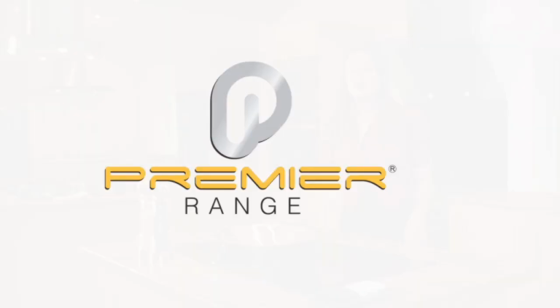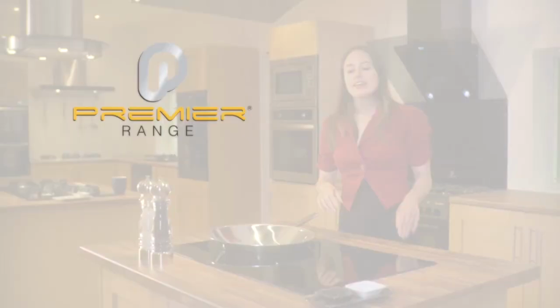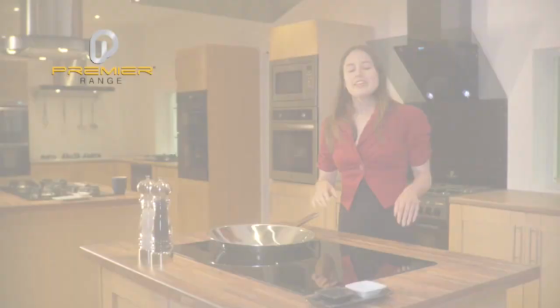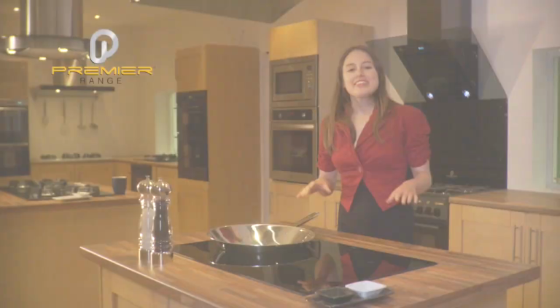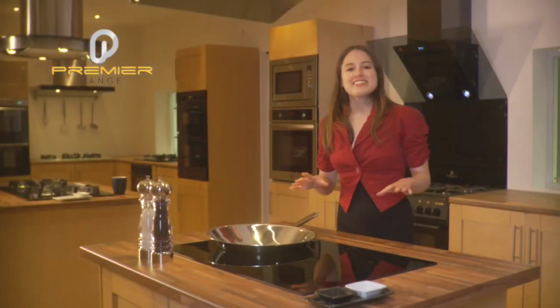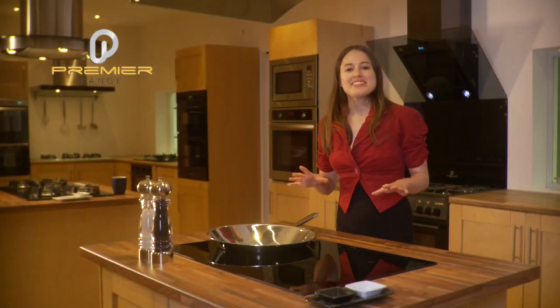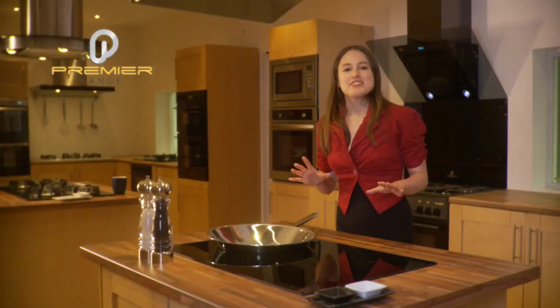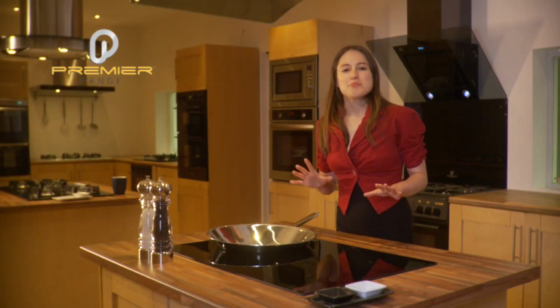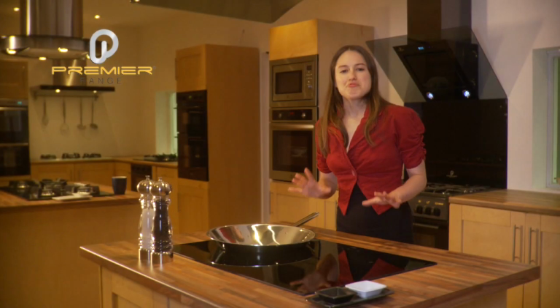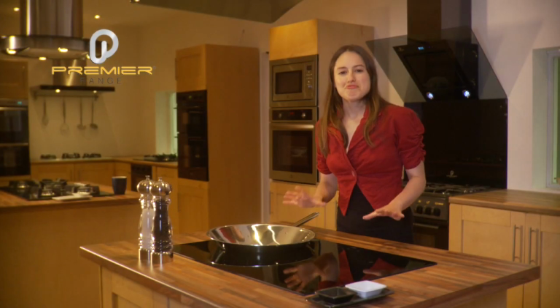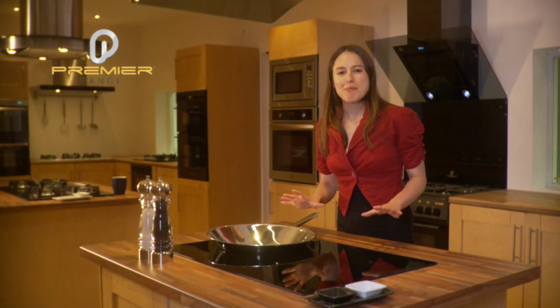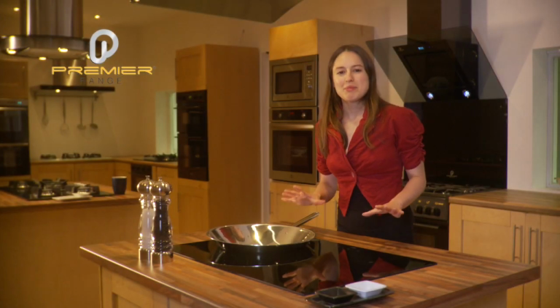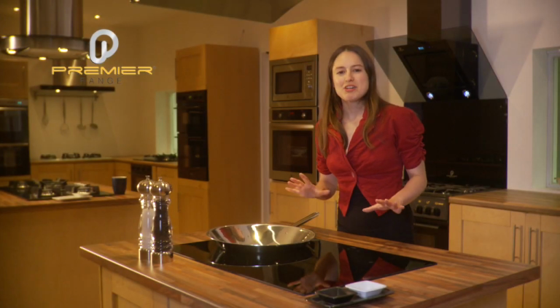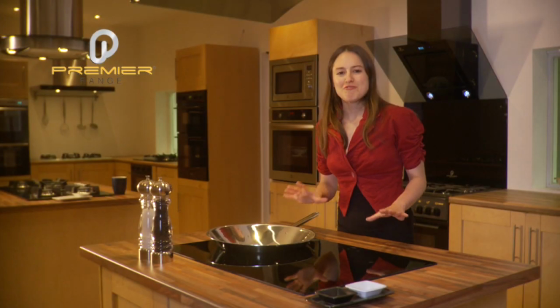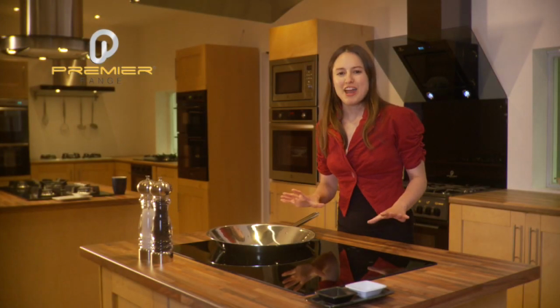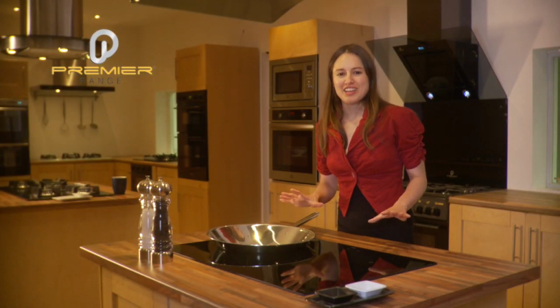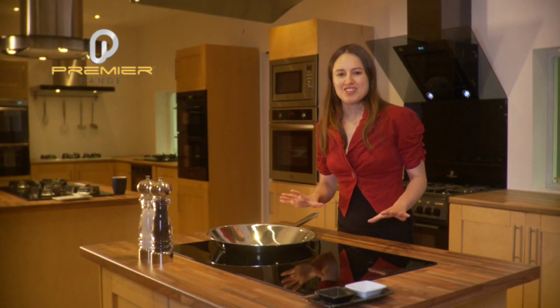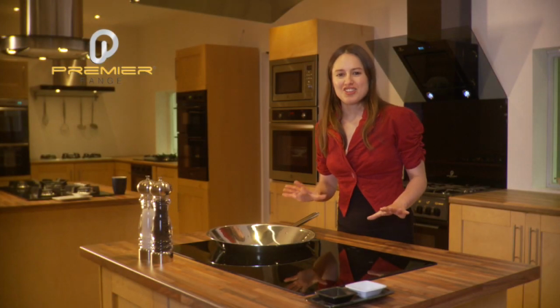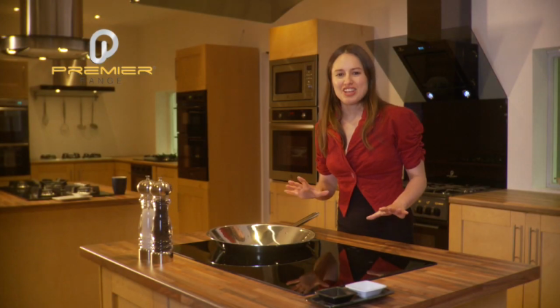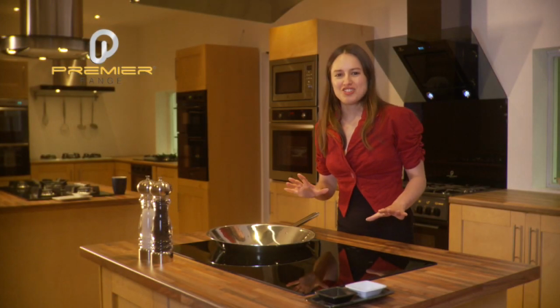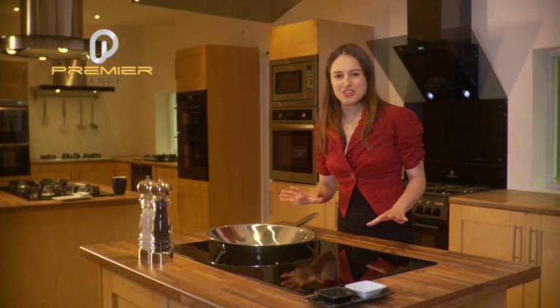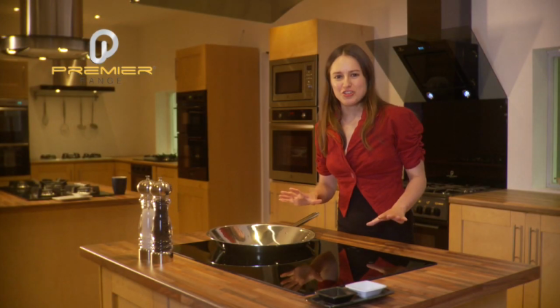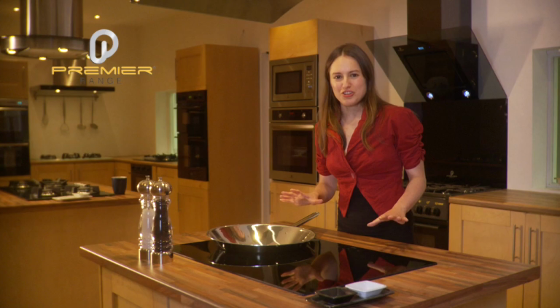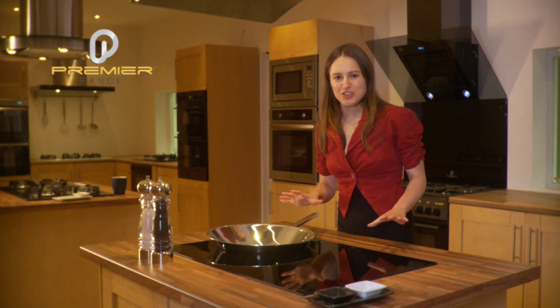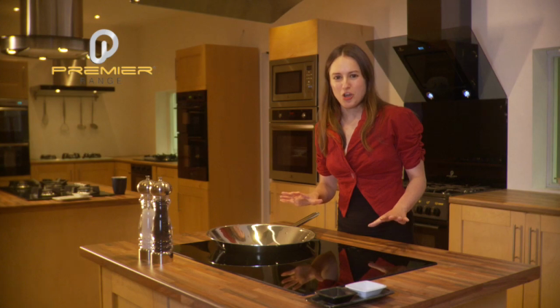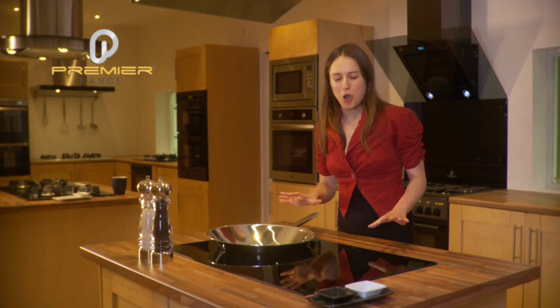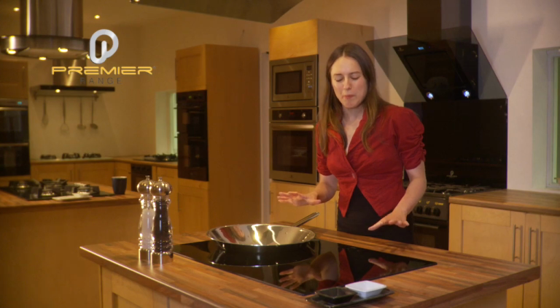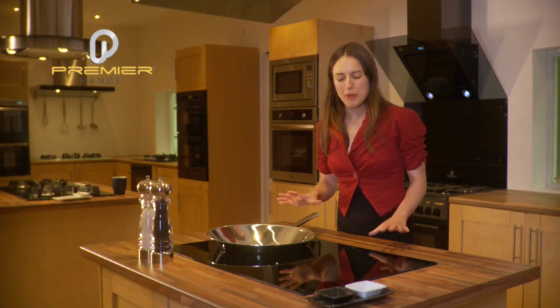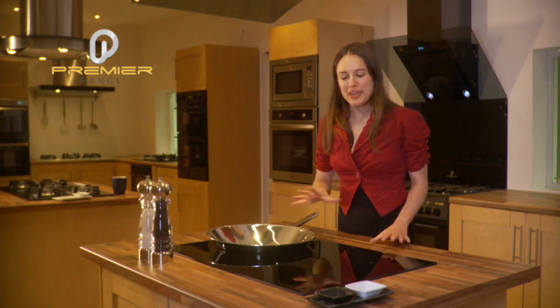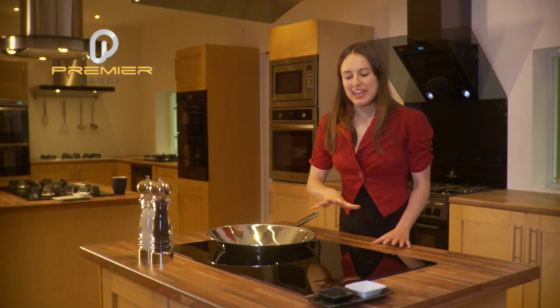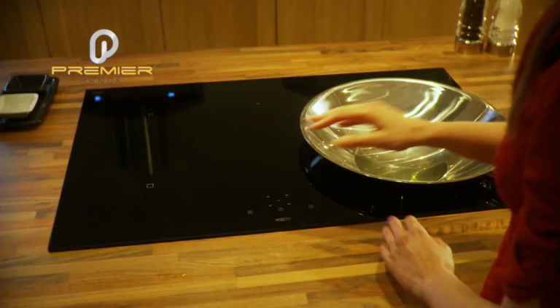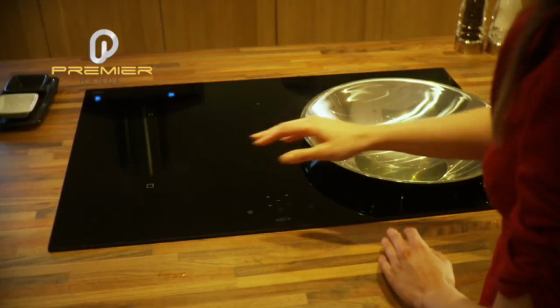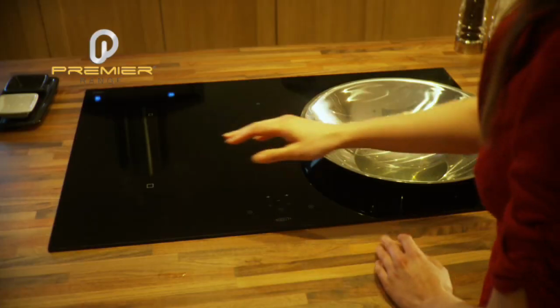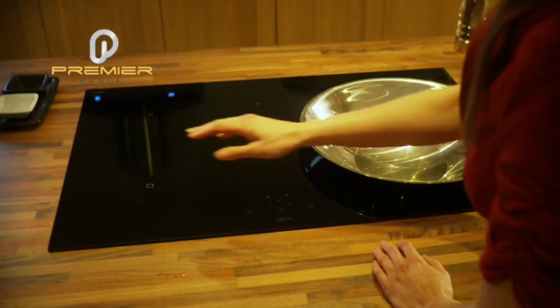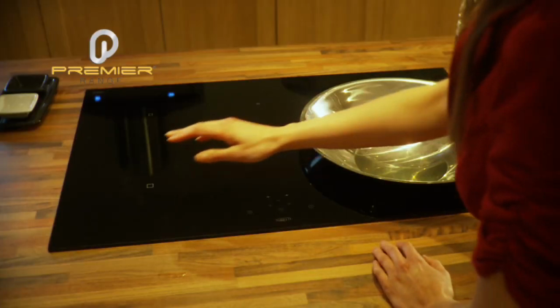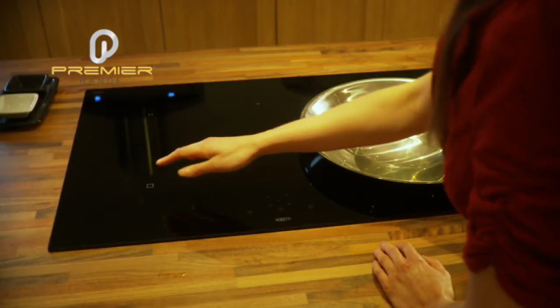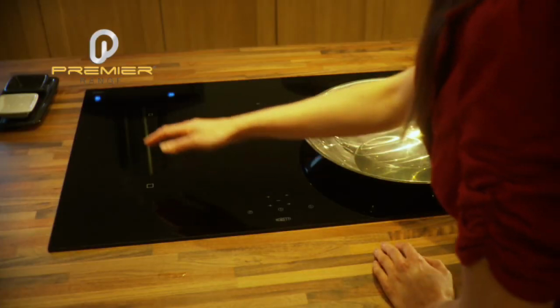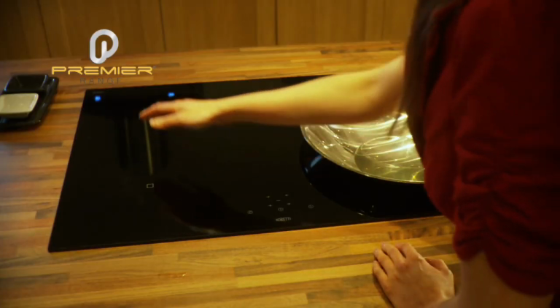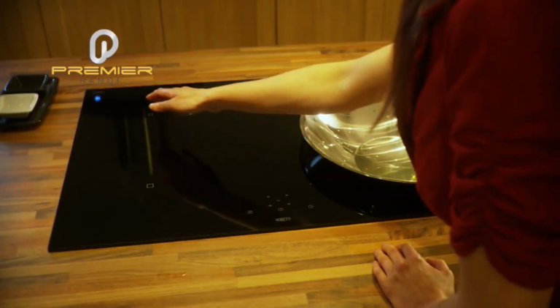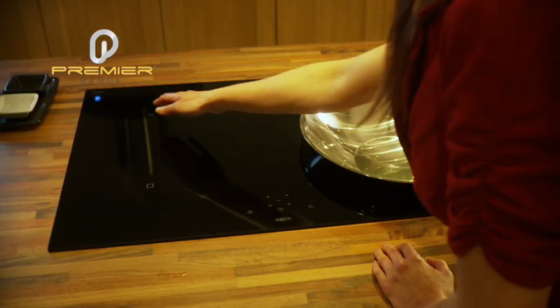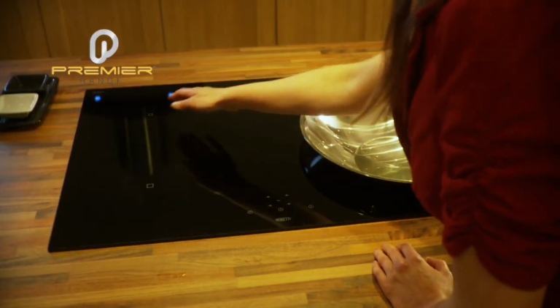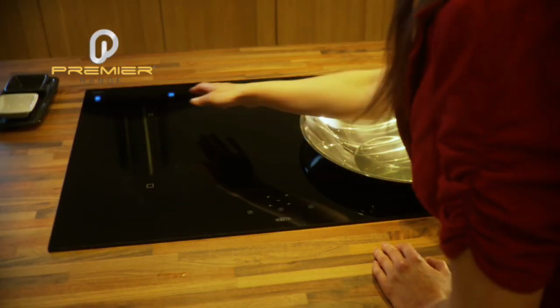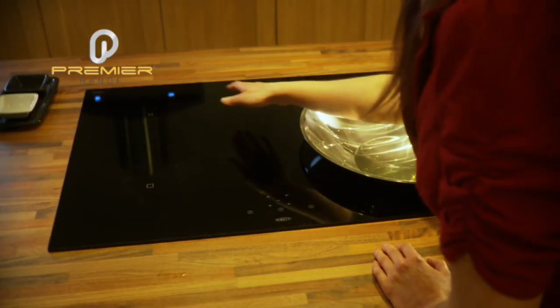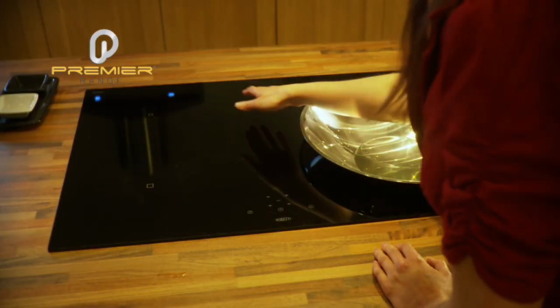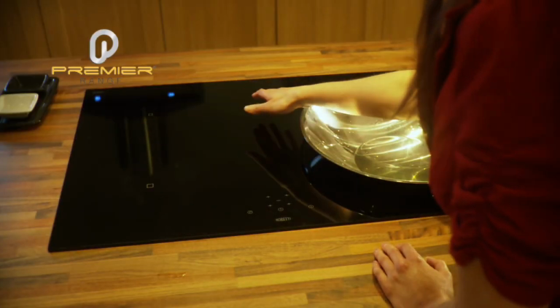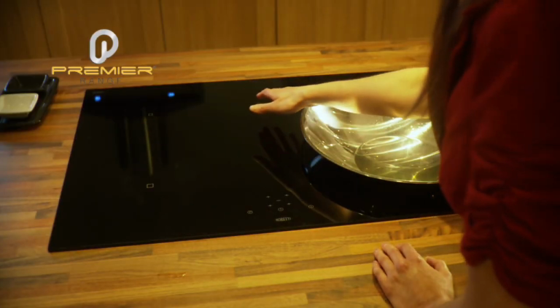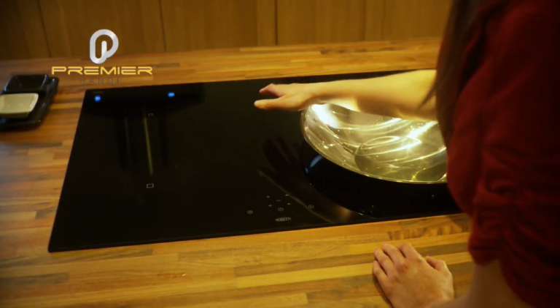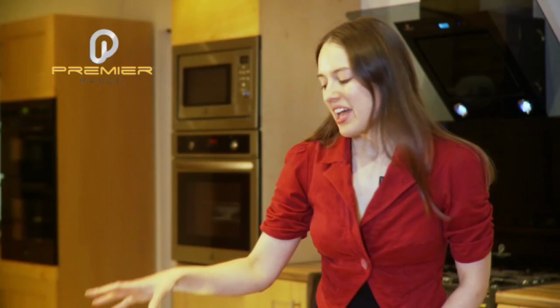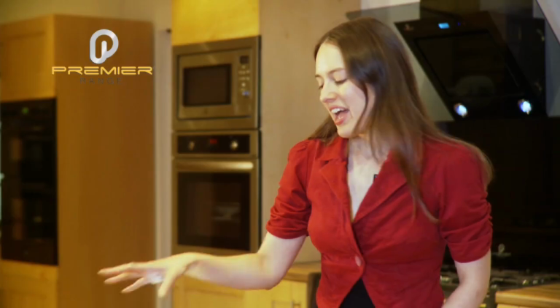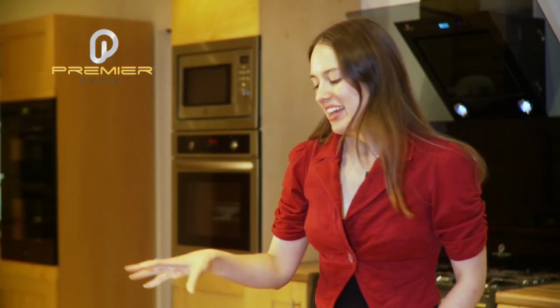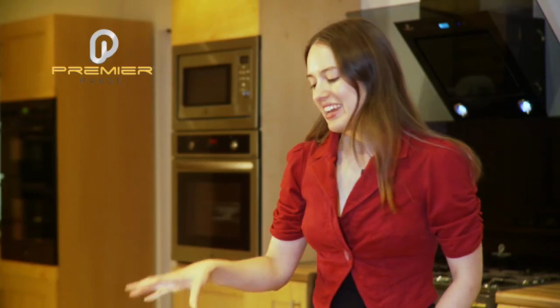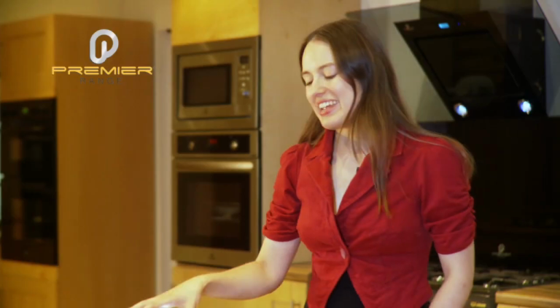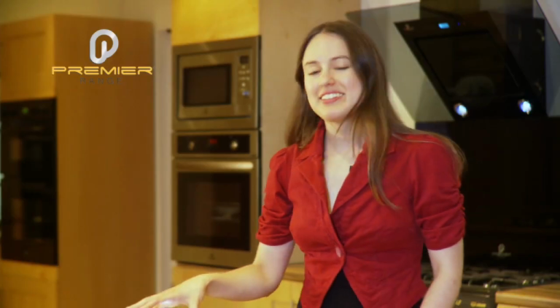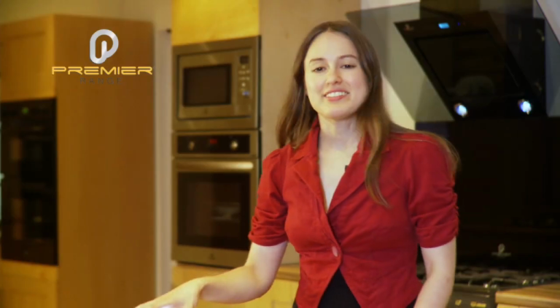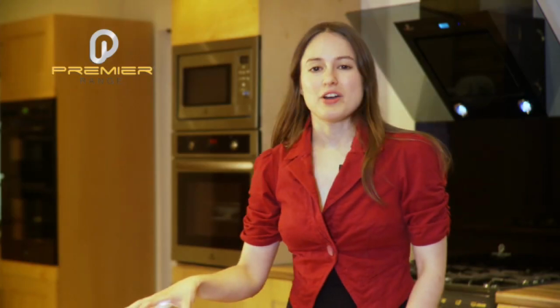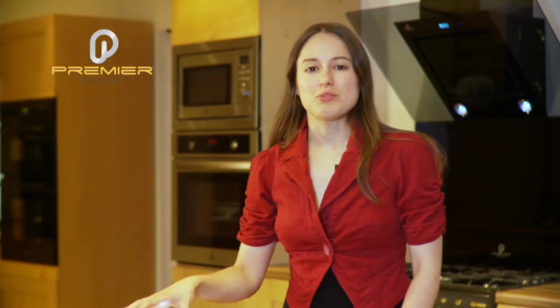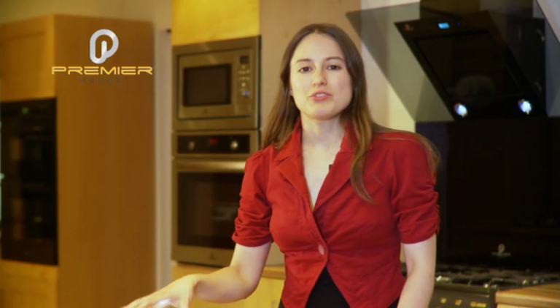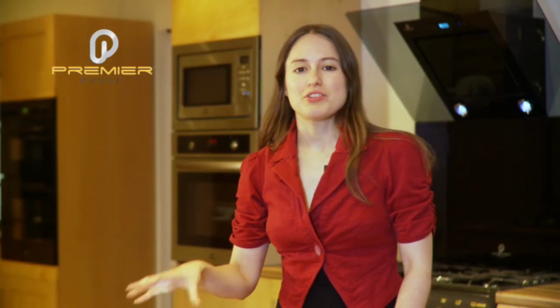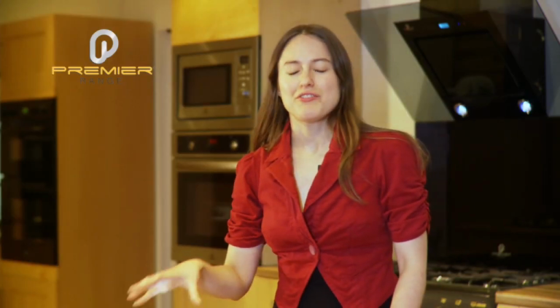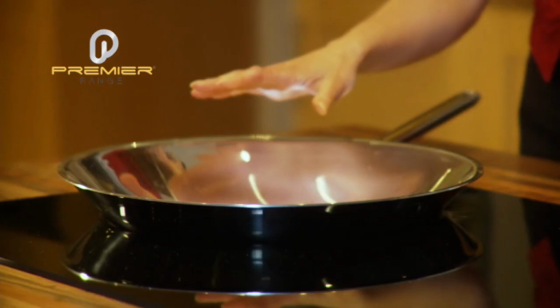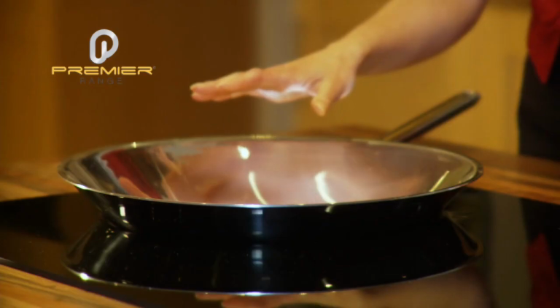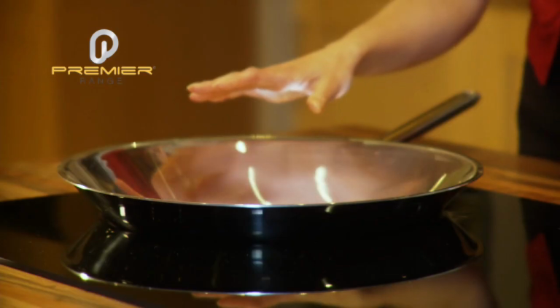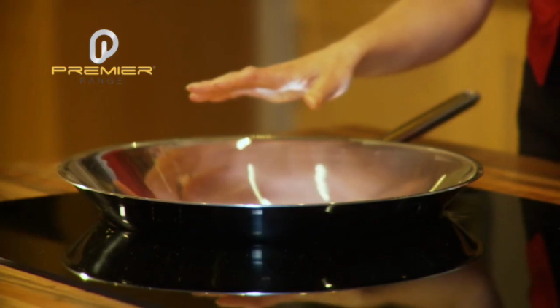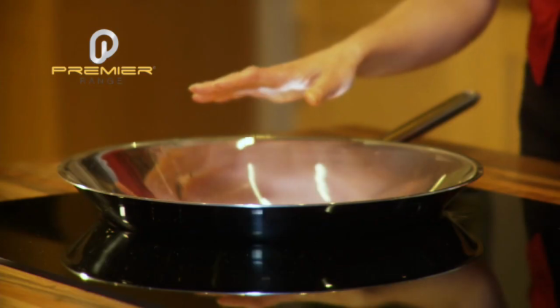This is the Premier Range induction hob. It has three standard heat zones and a heat zone to fit a wok.